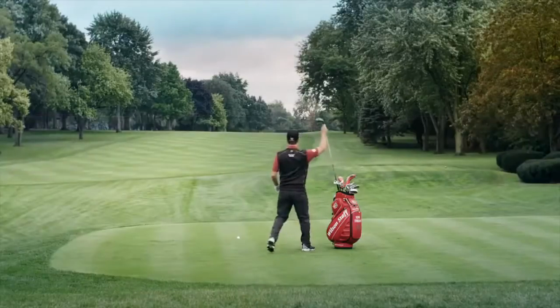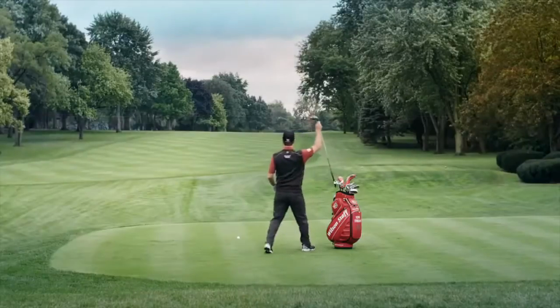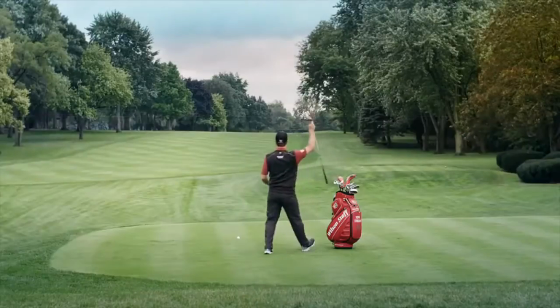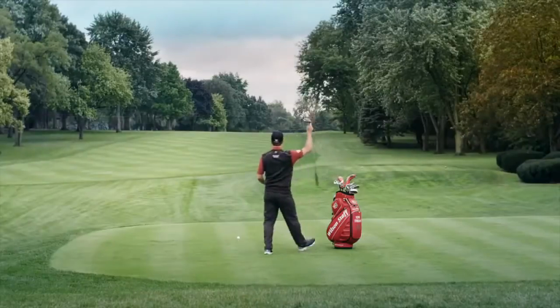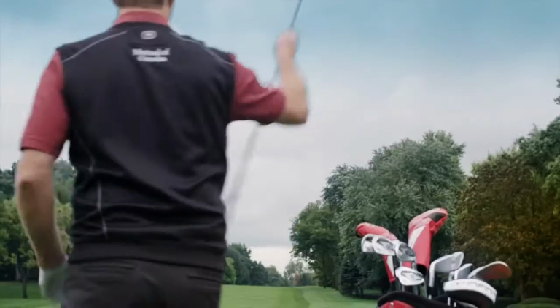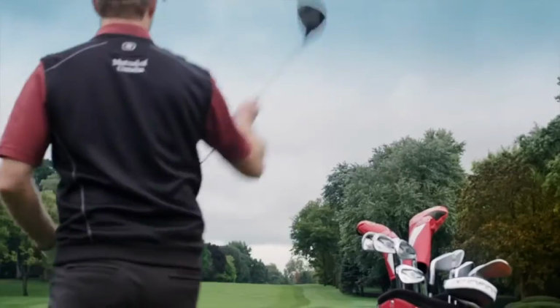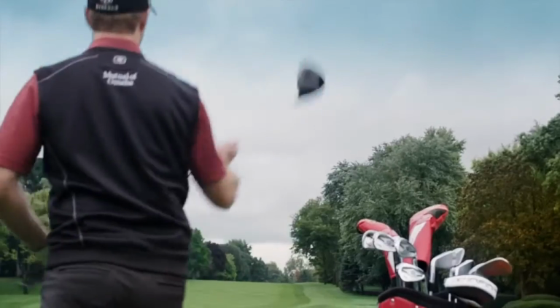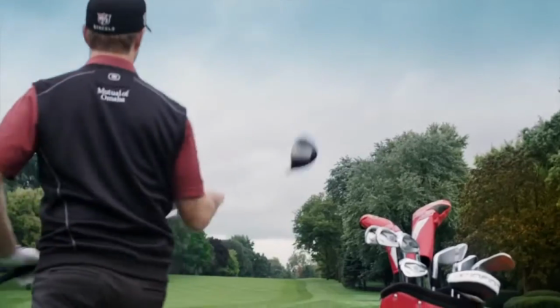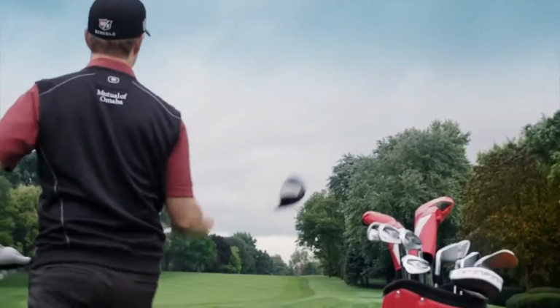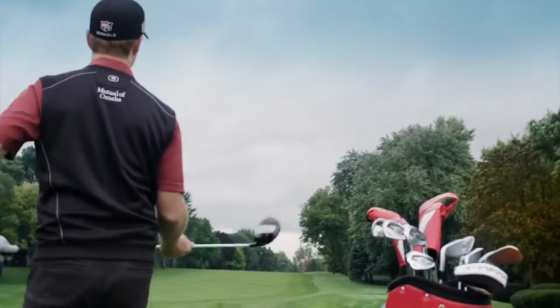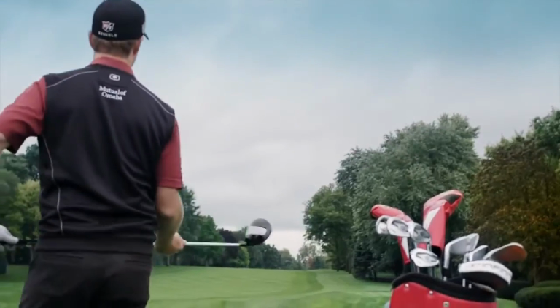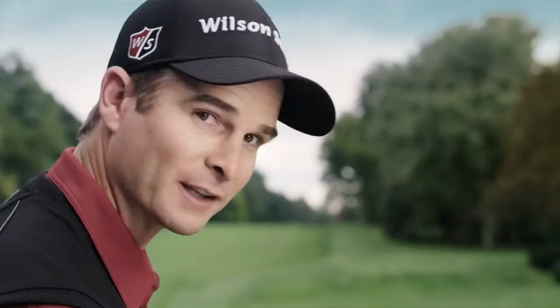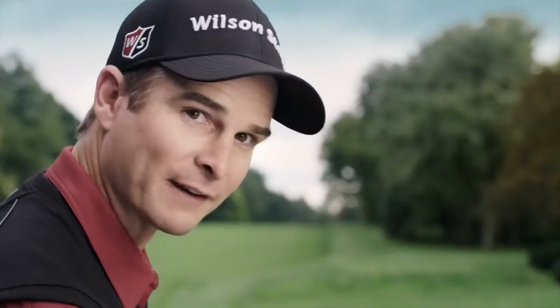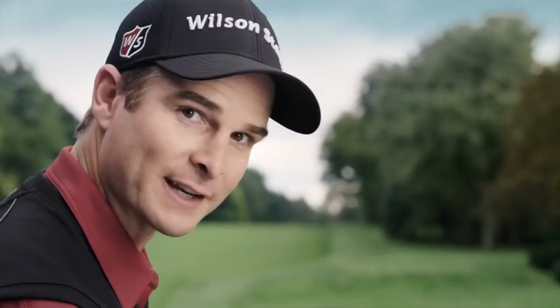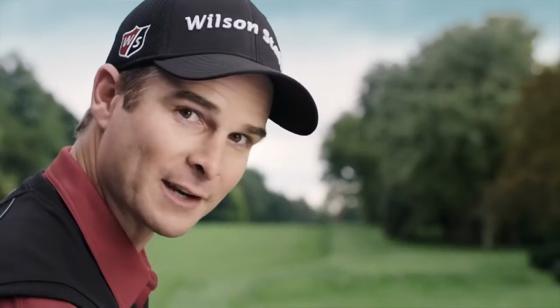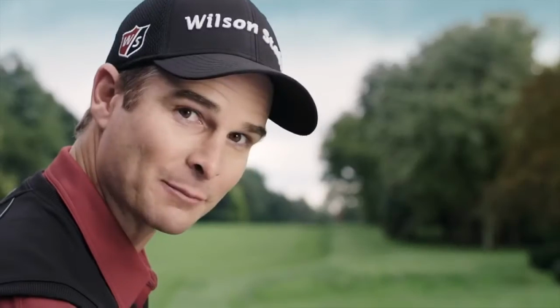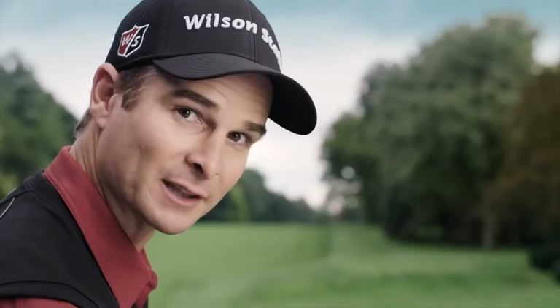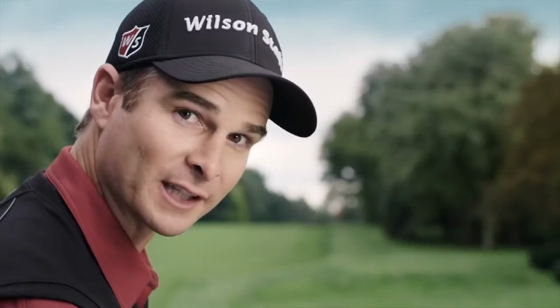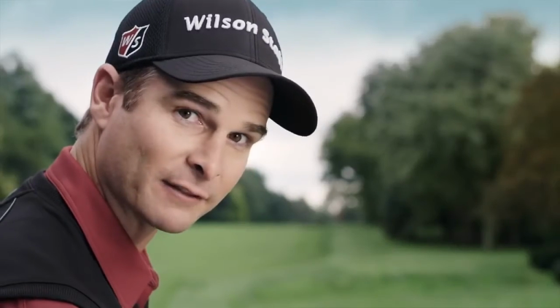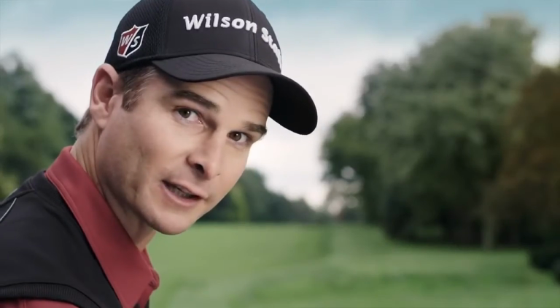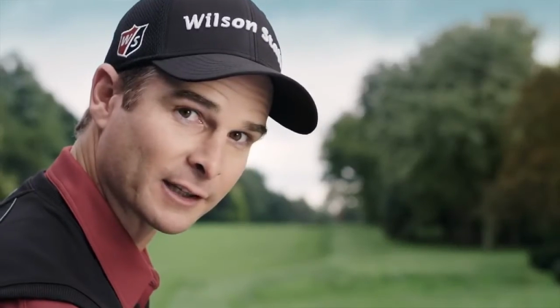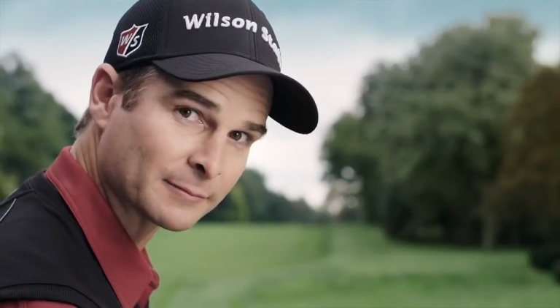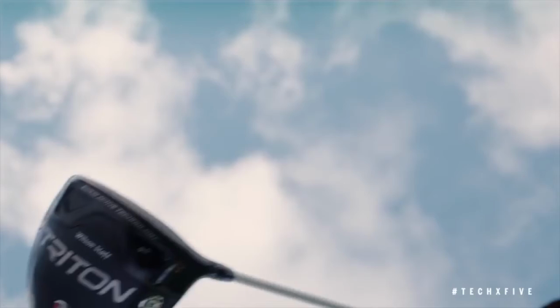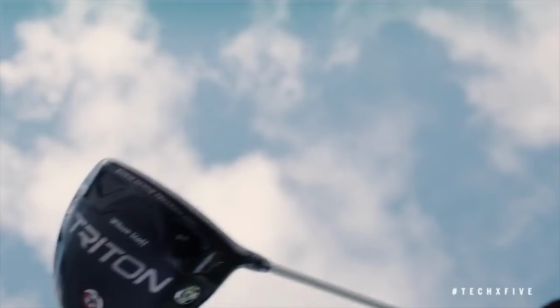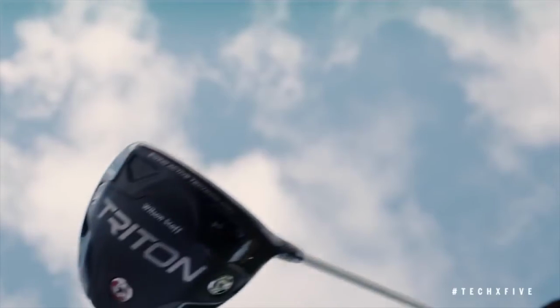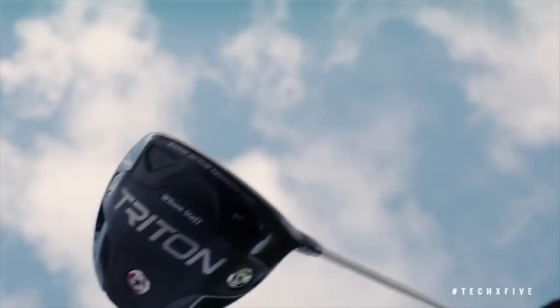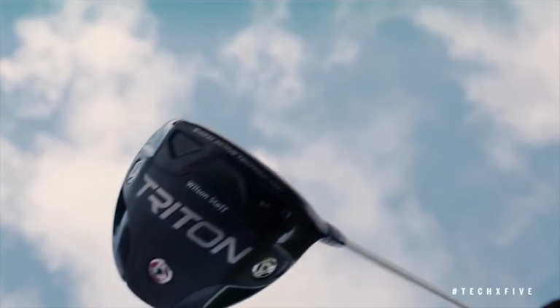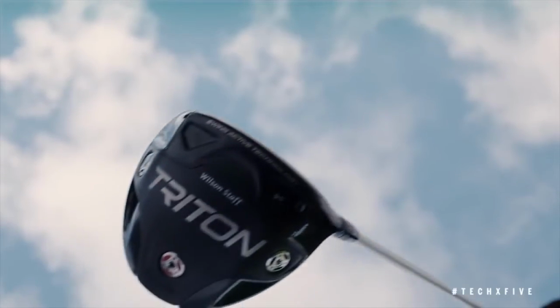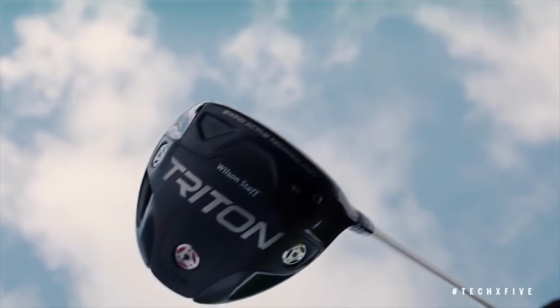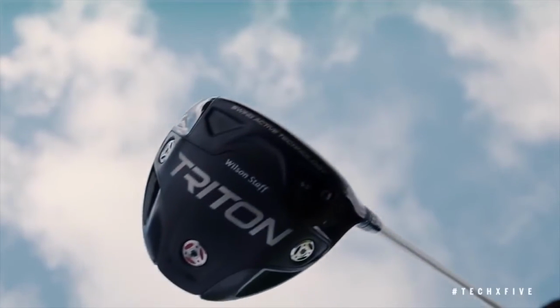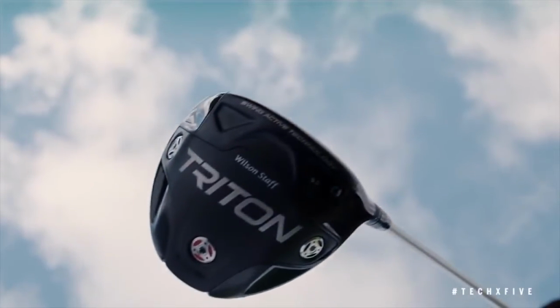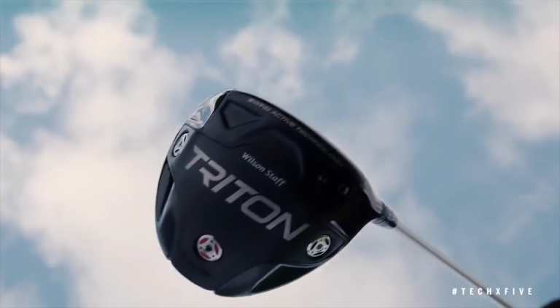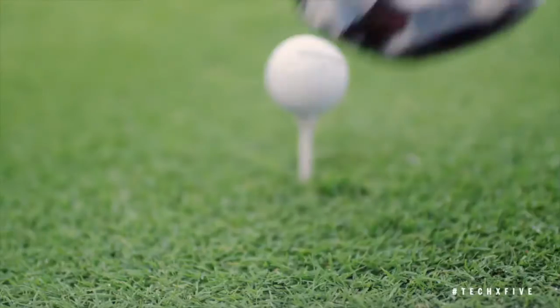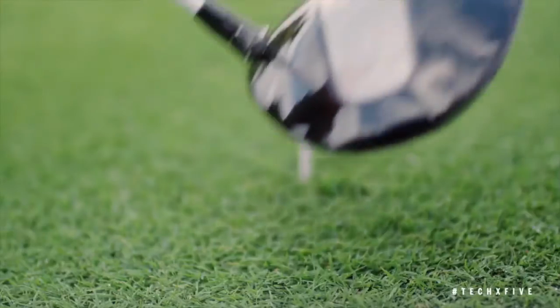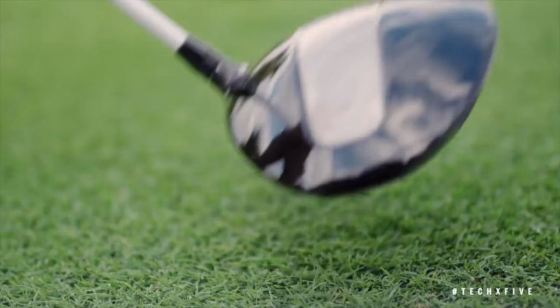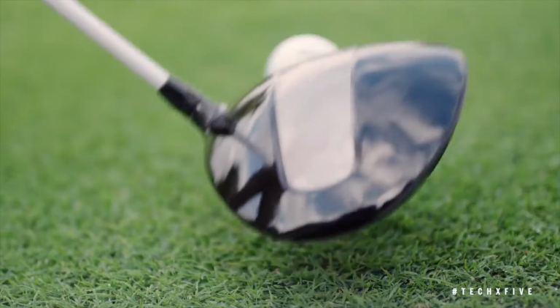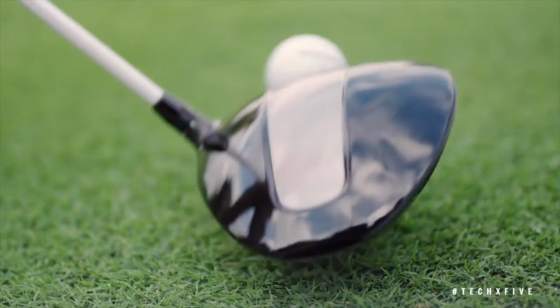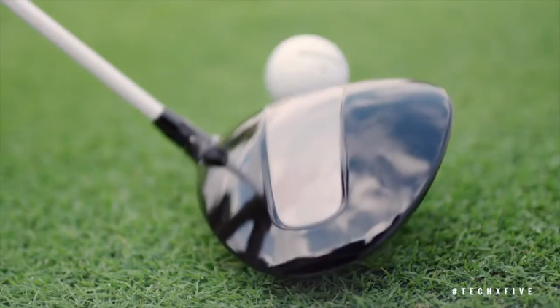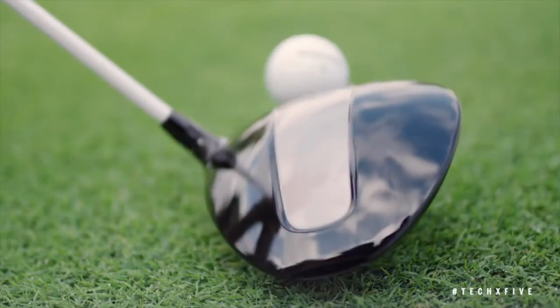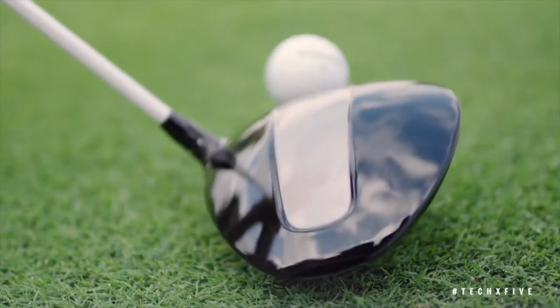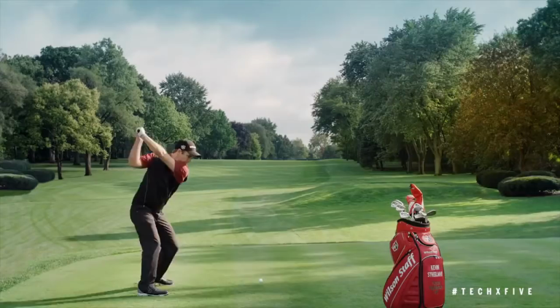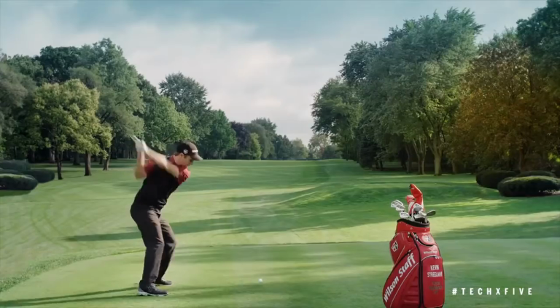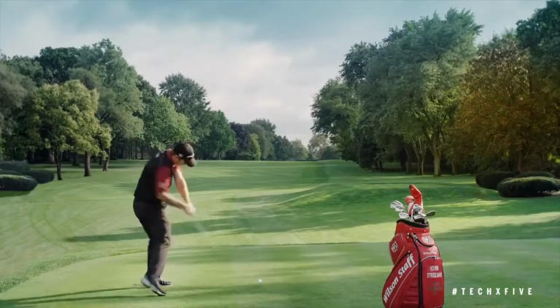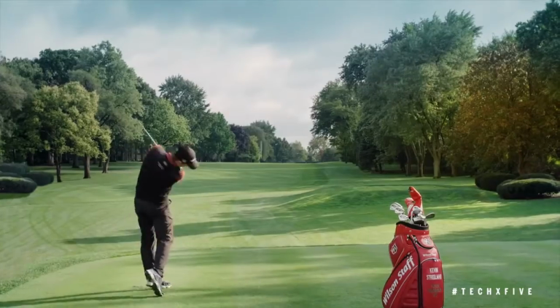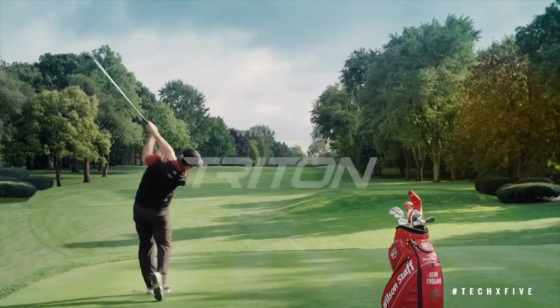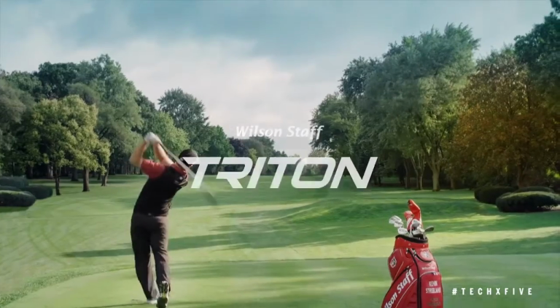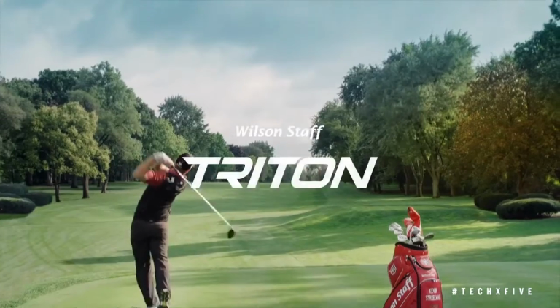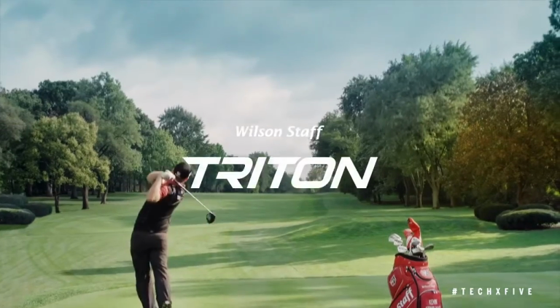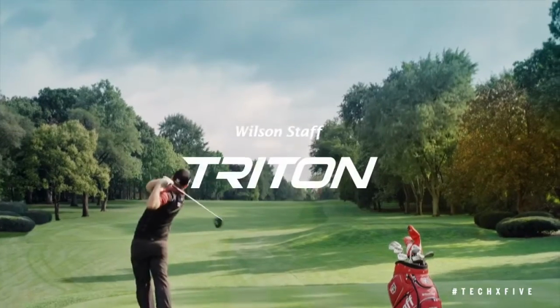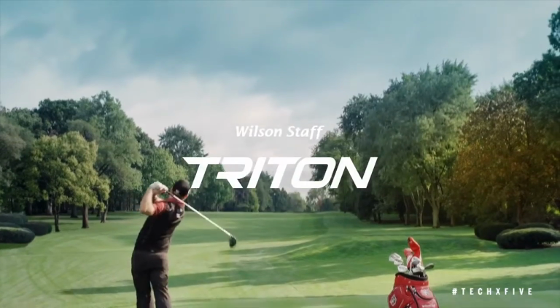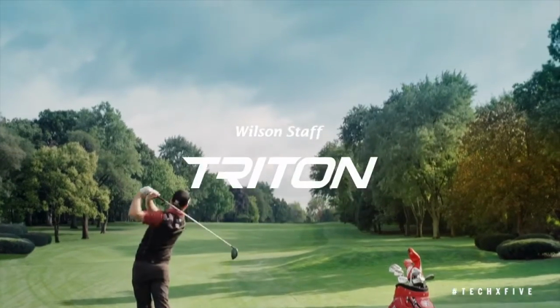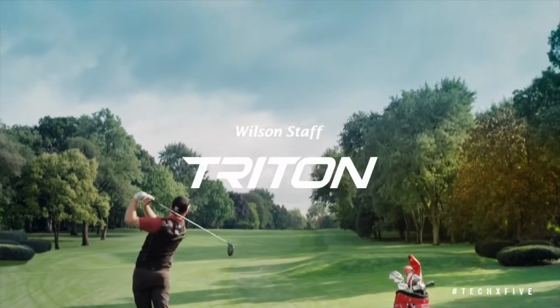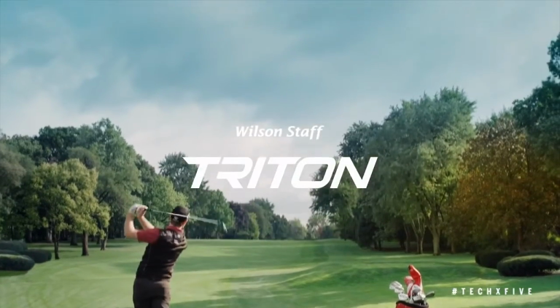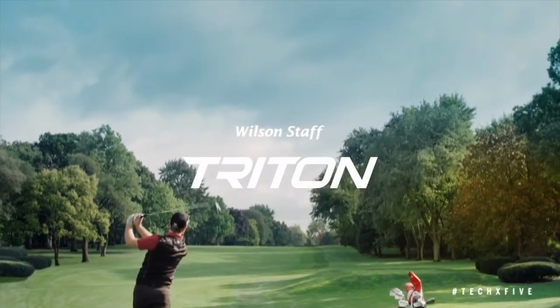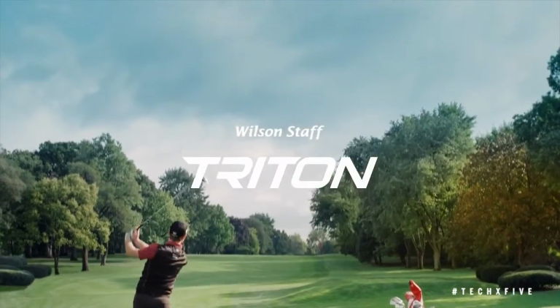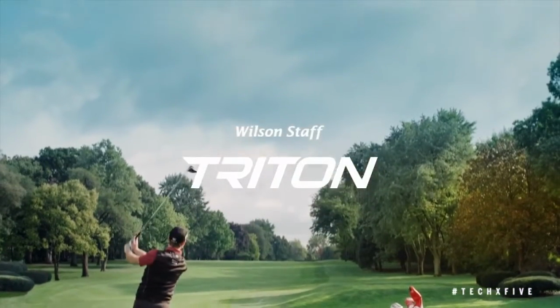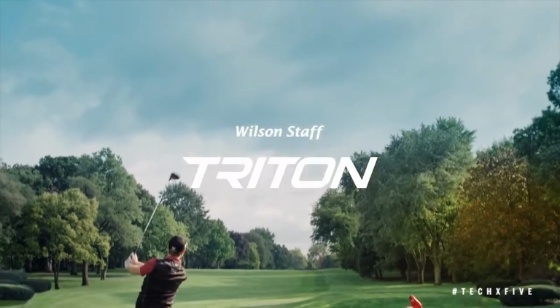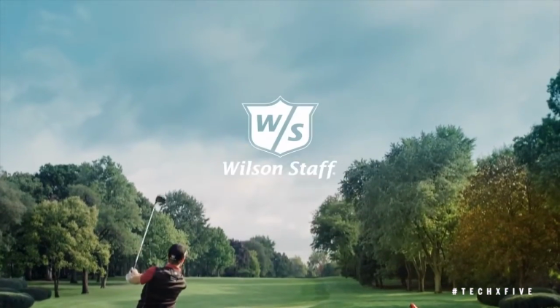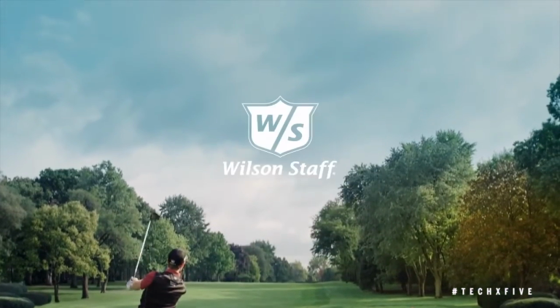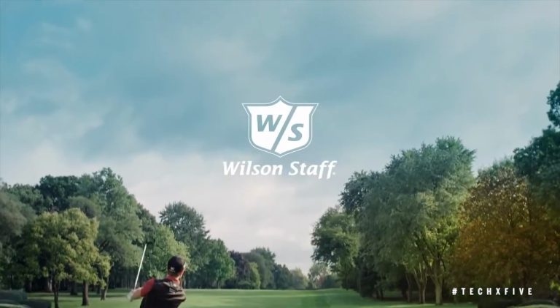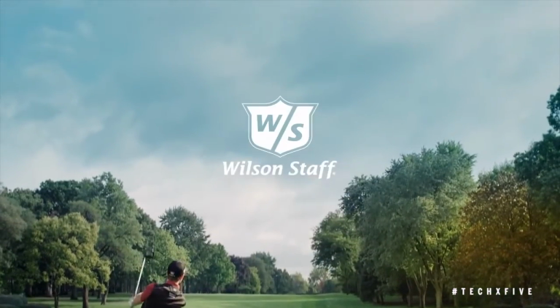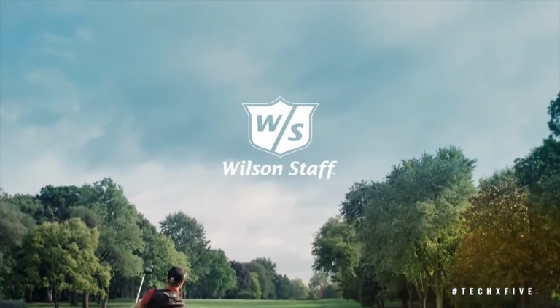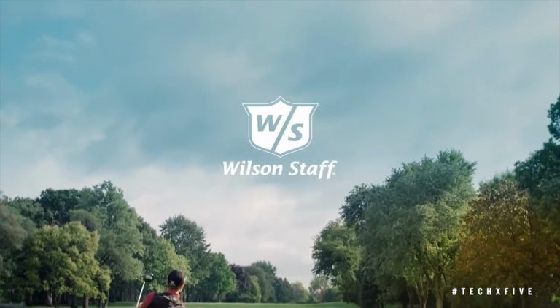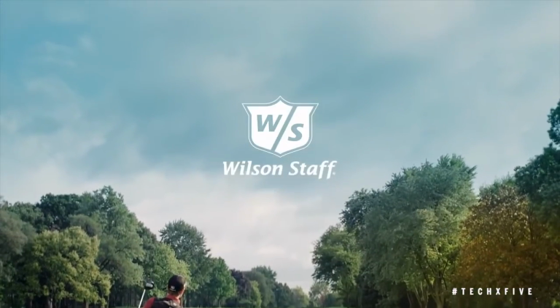I wouldn't play it if I didn't believe in it. It's in my bag and it should be in yours. Triton by Wilson Staff.